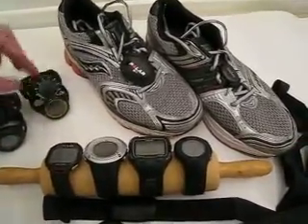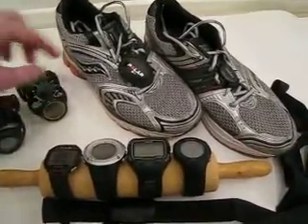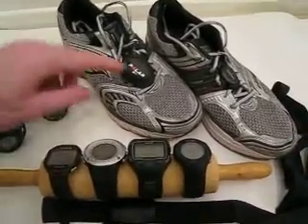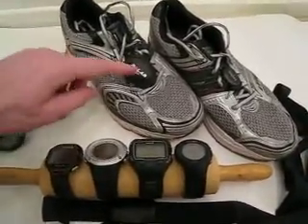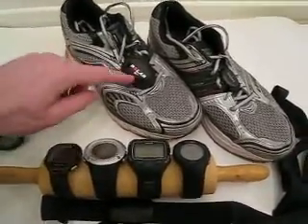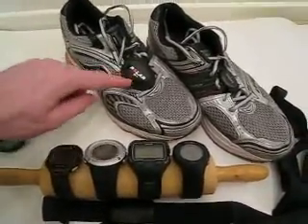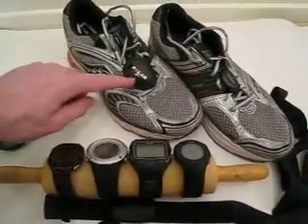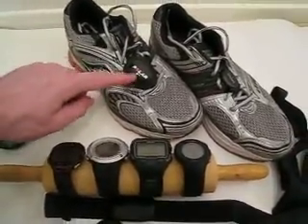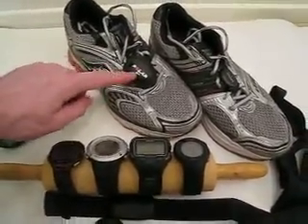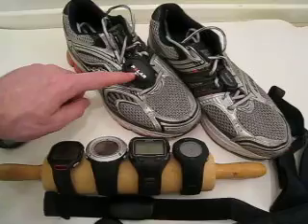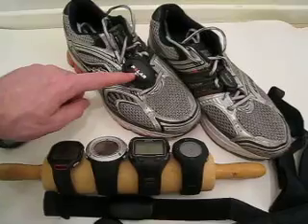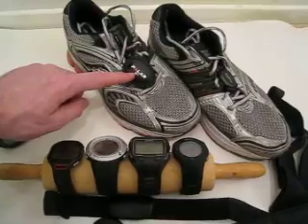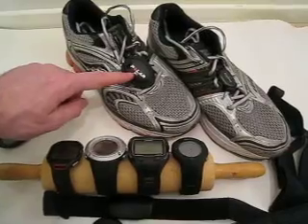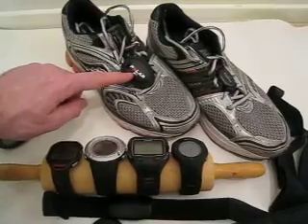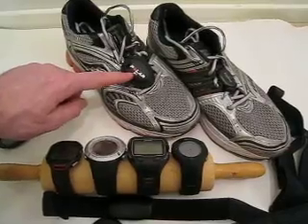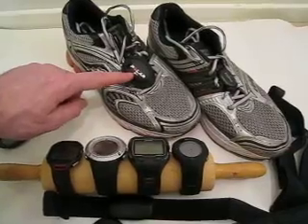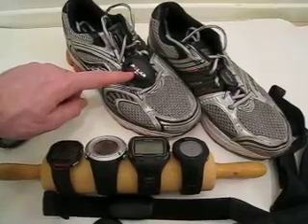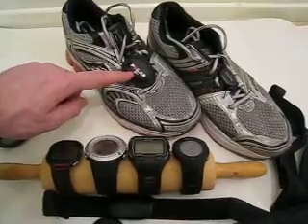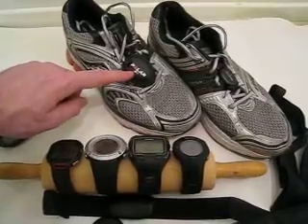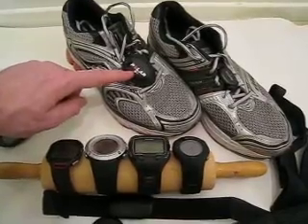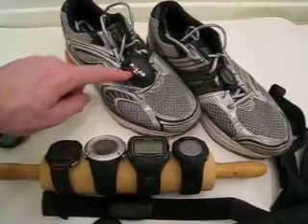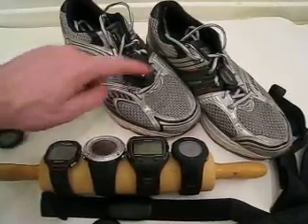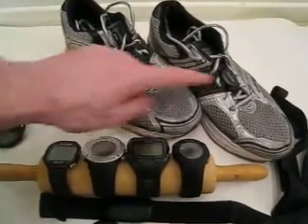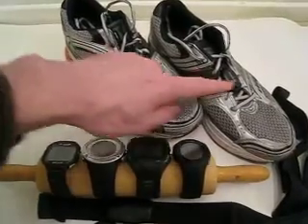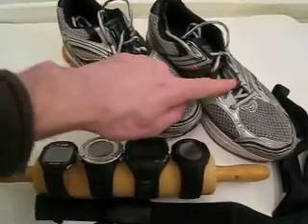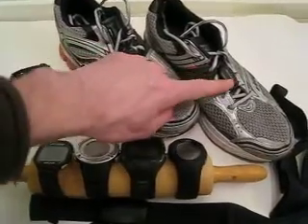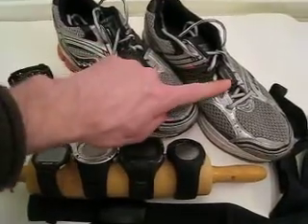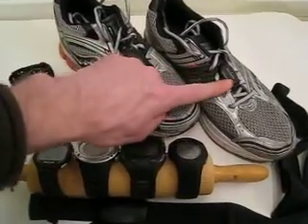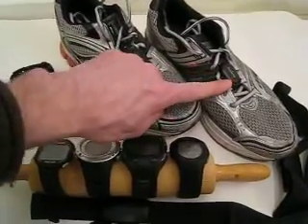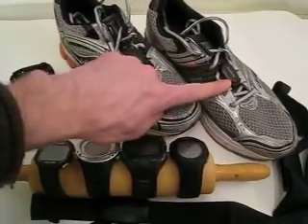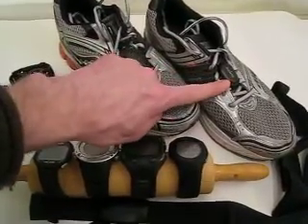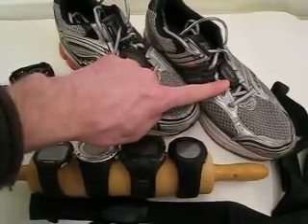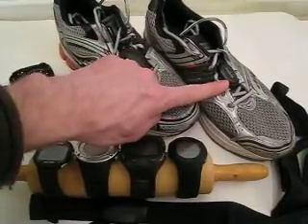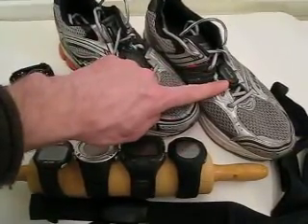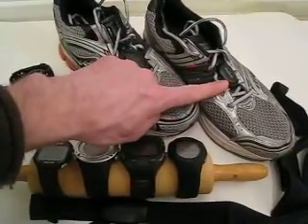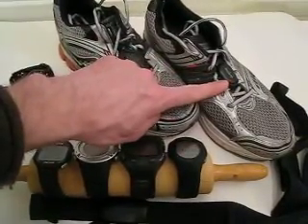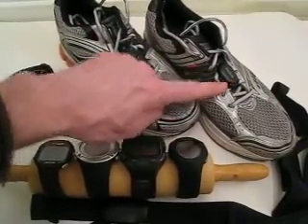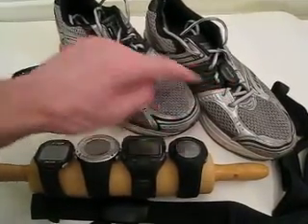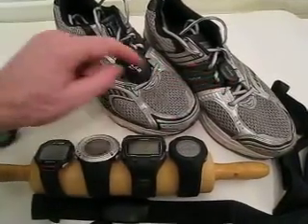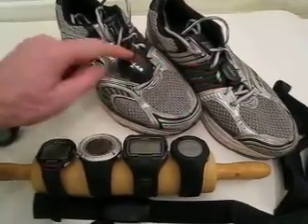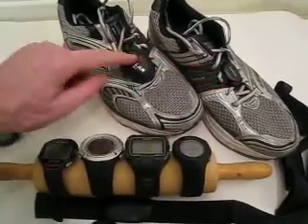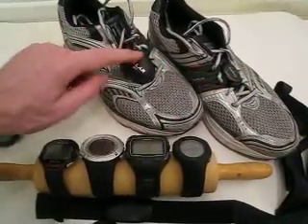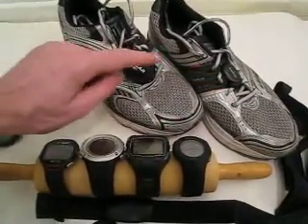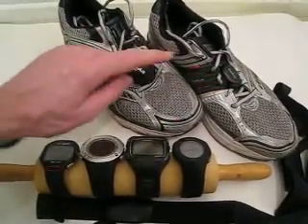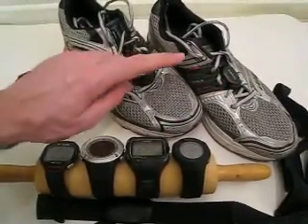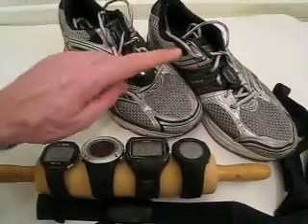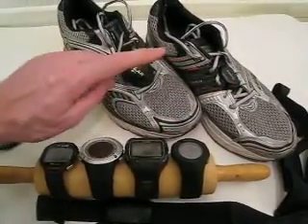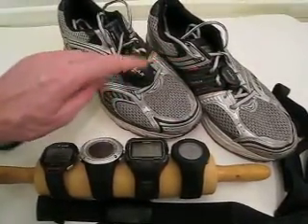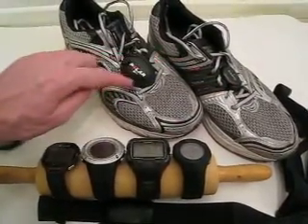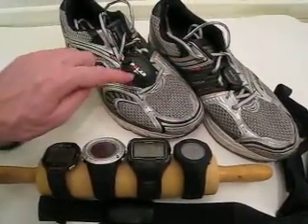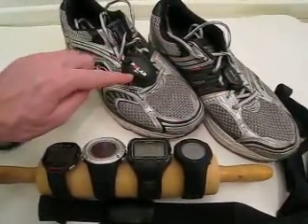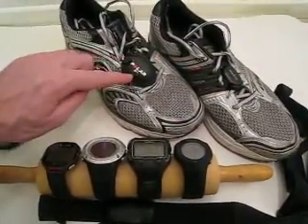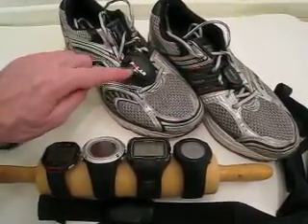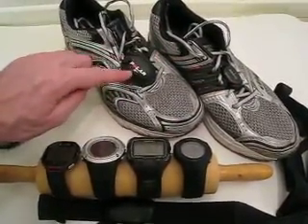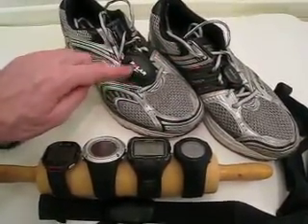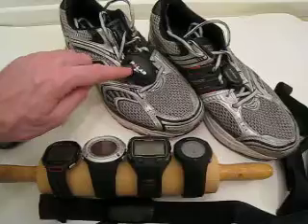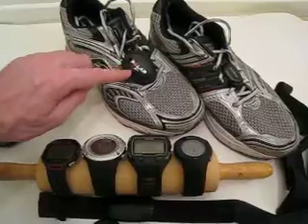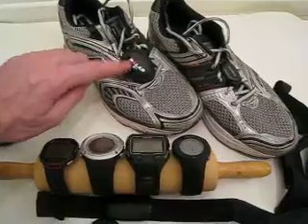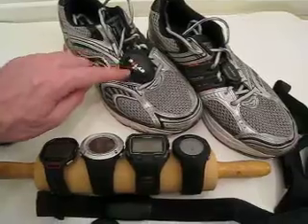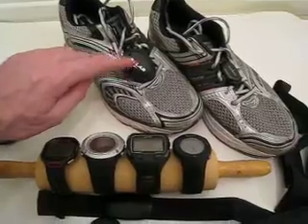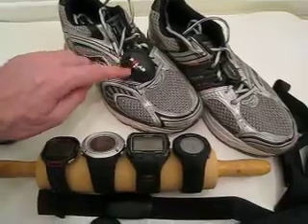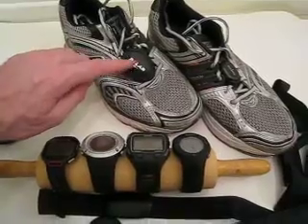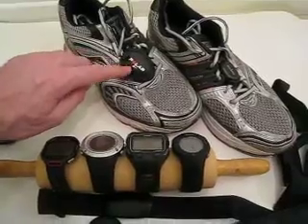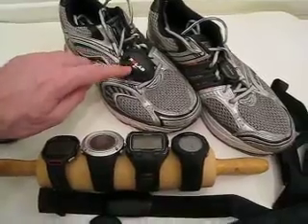Here we've got the Polar foot pod and Suunto foot pod, and as you can see the Polar is quite bigger.